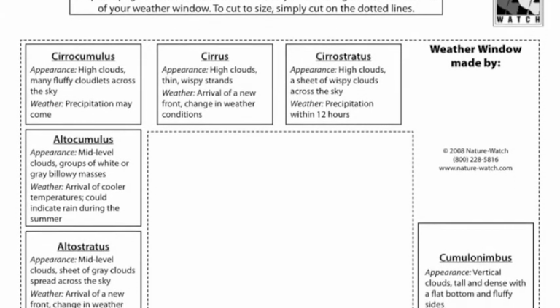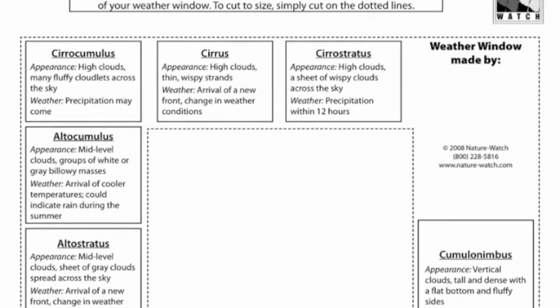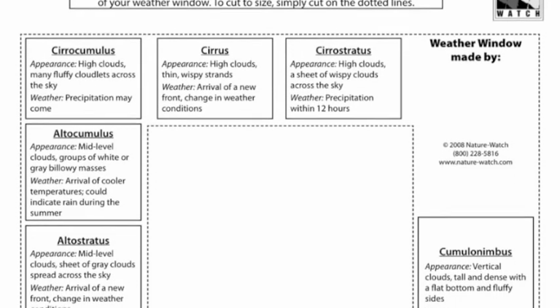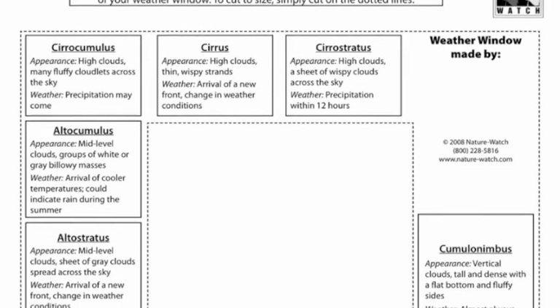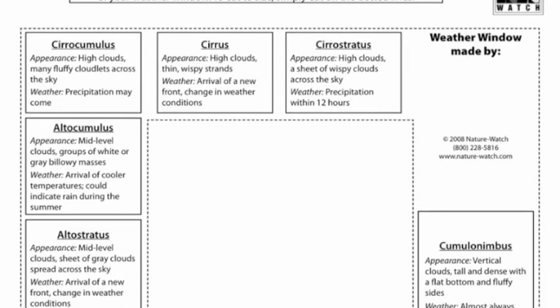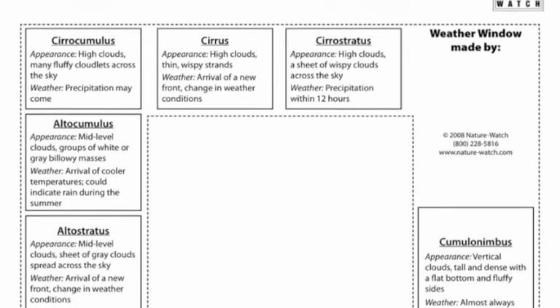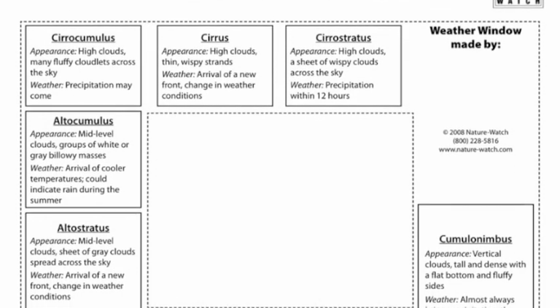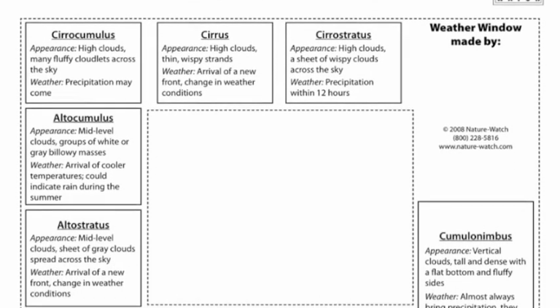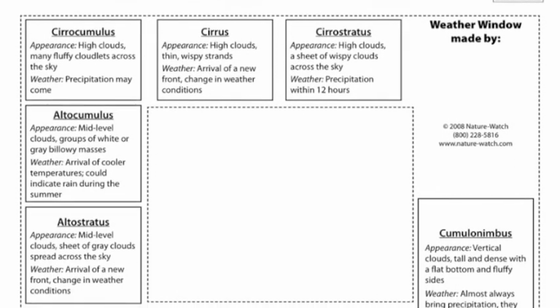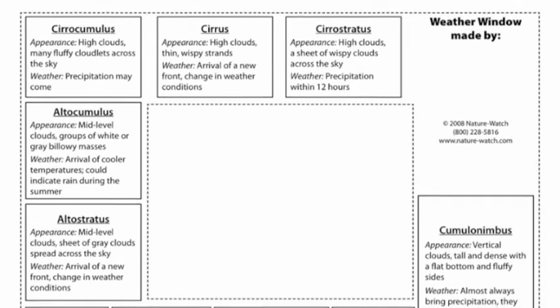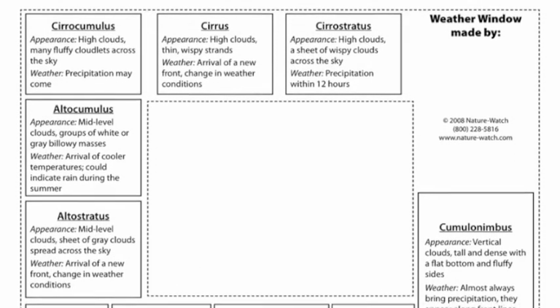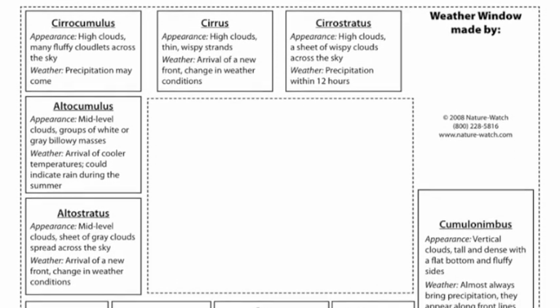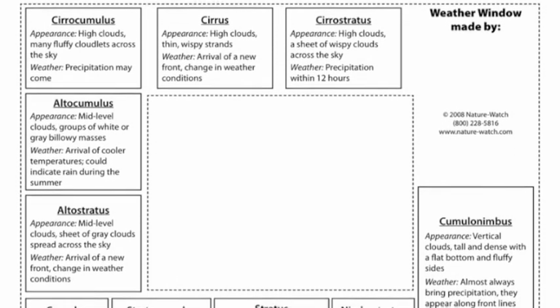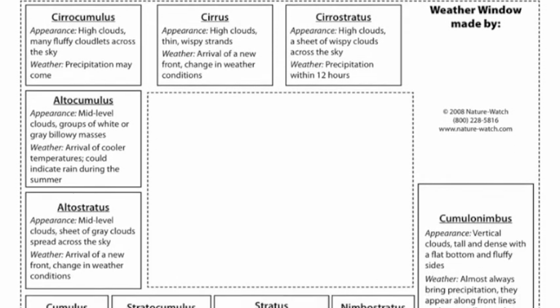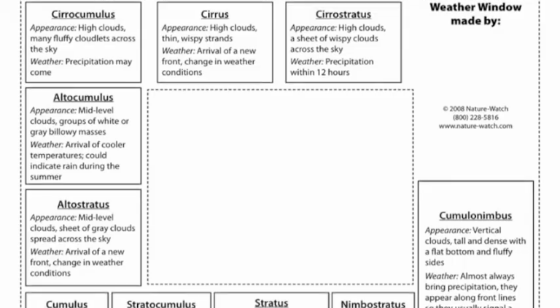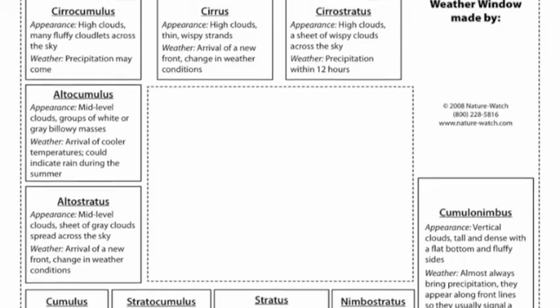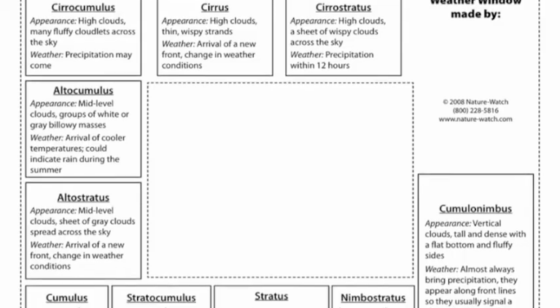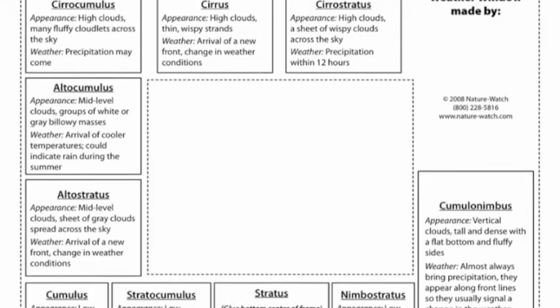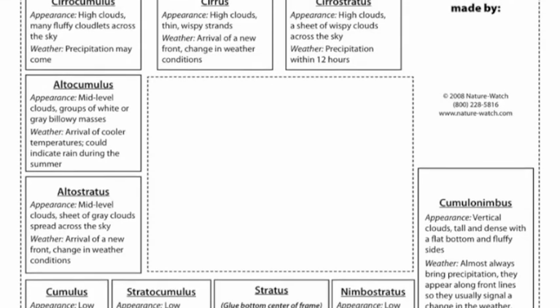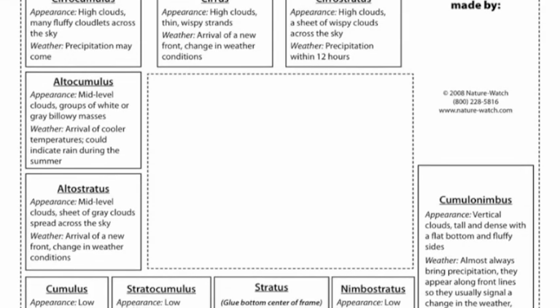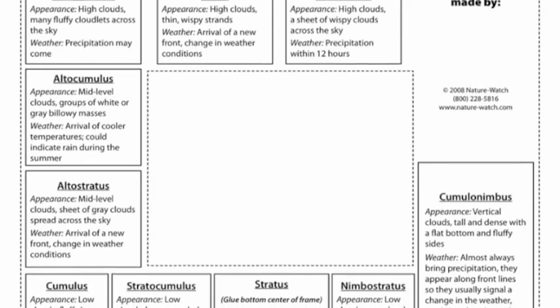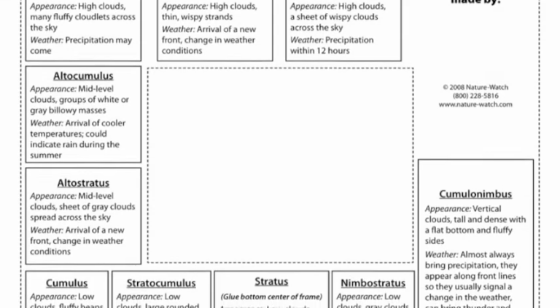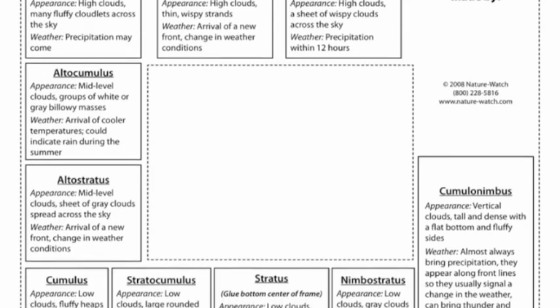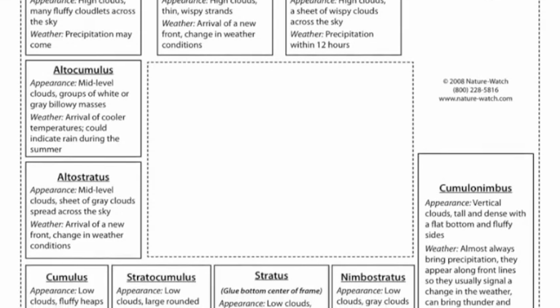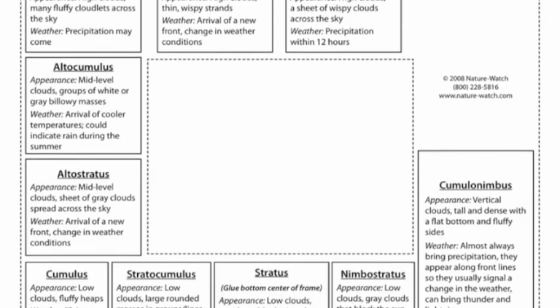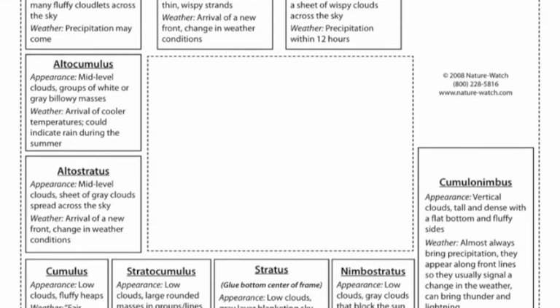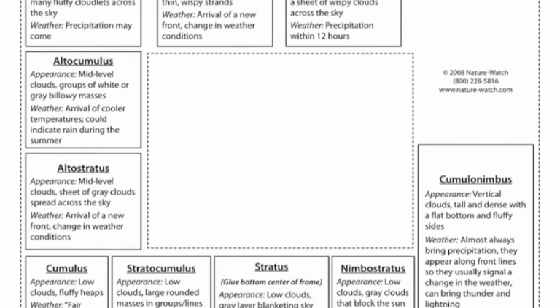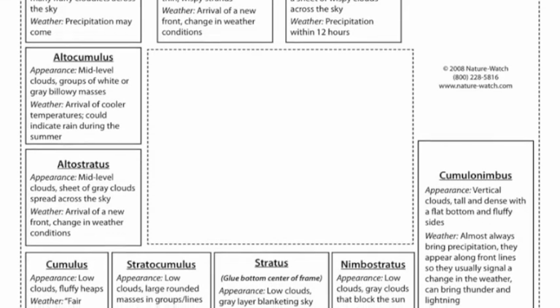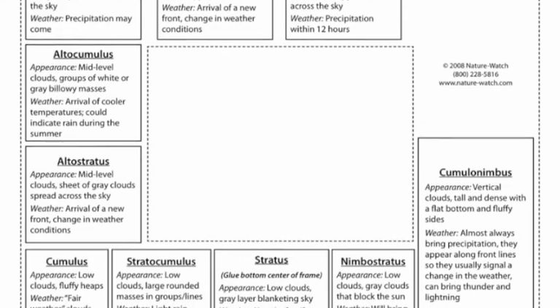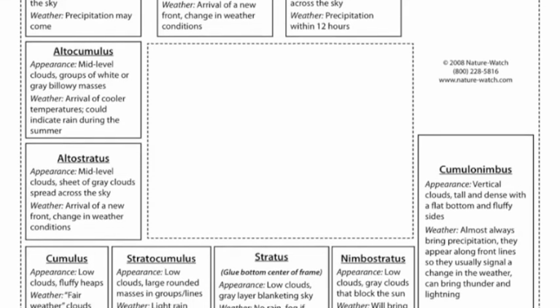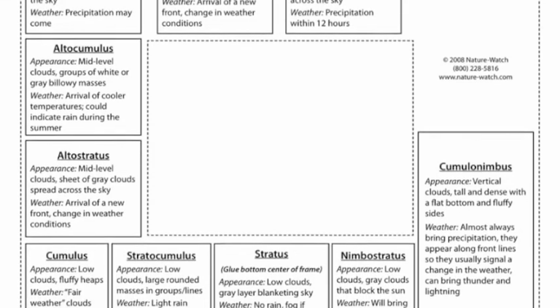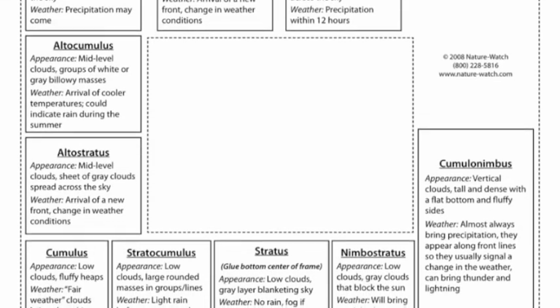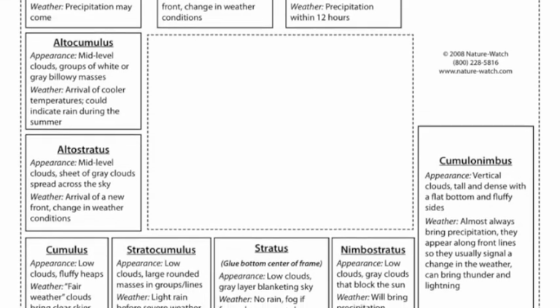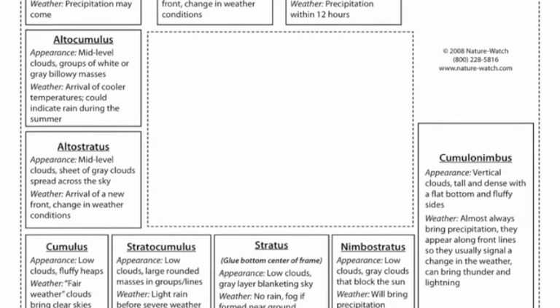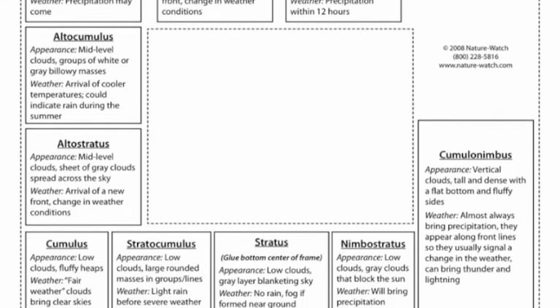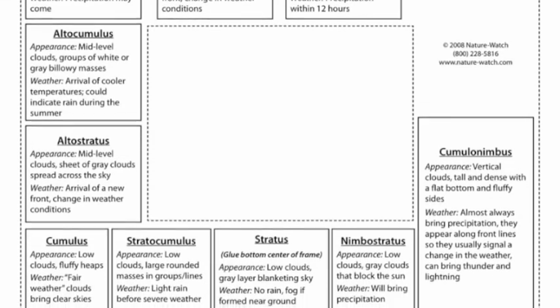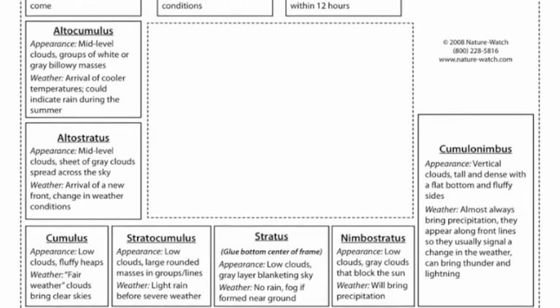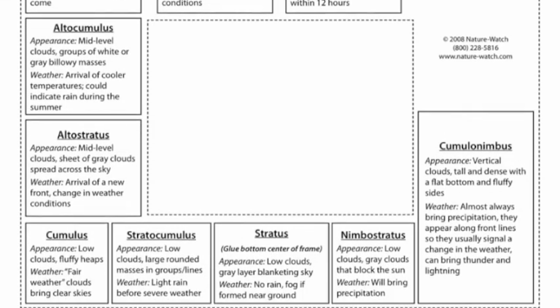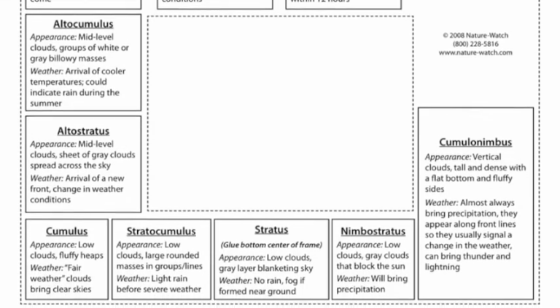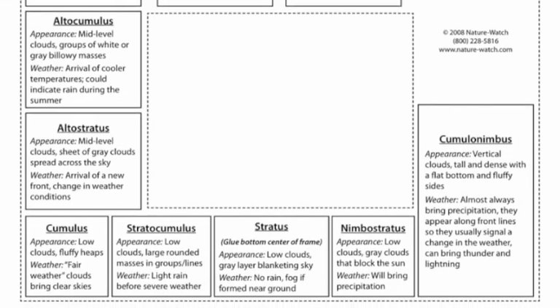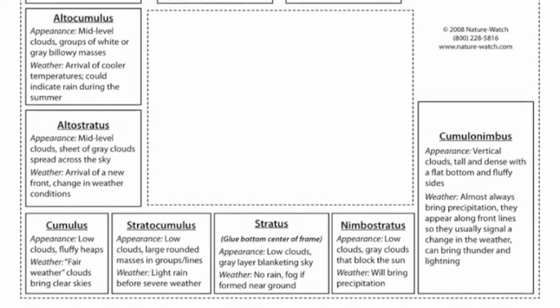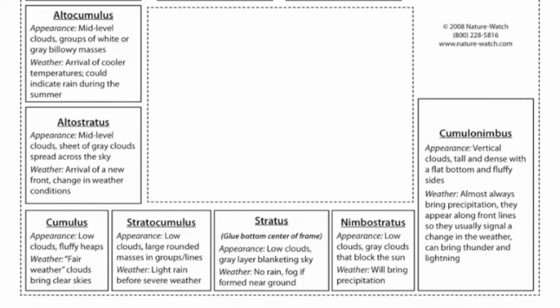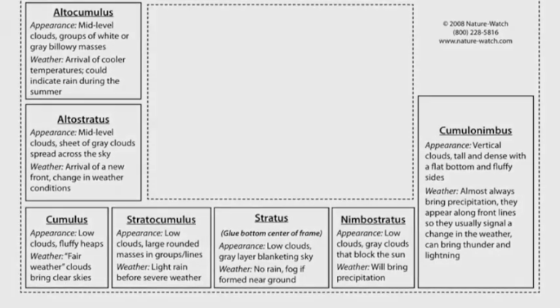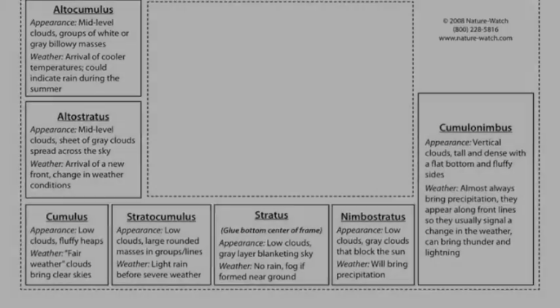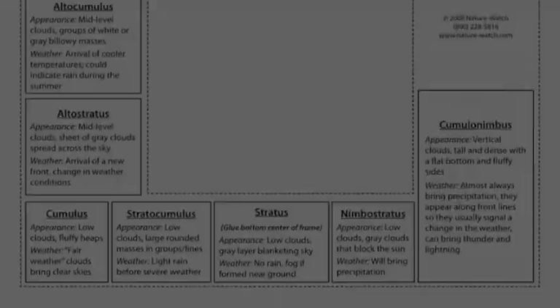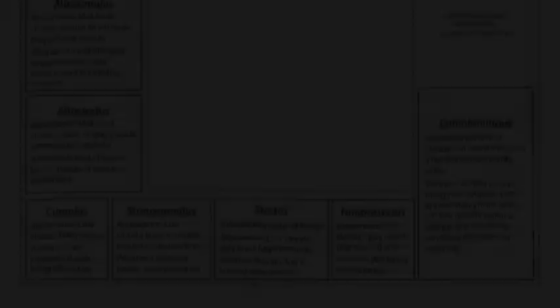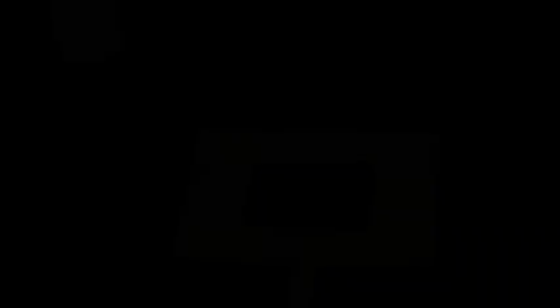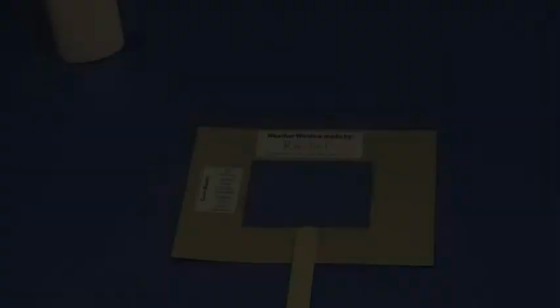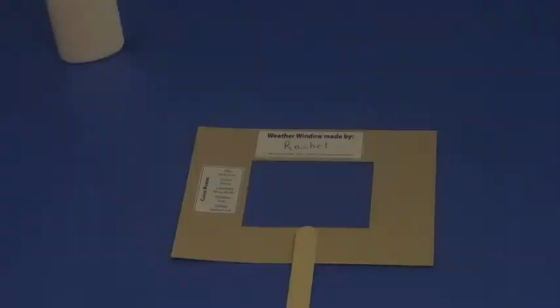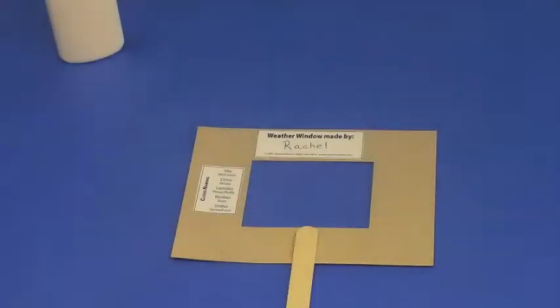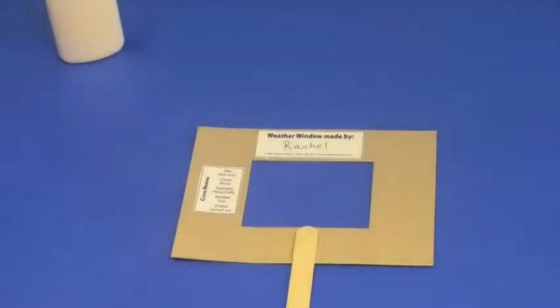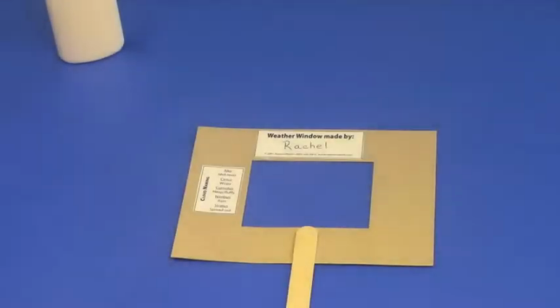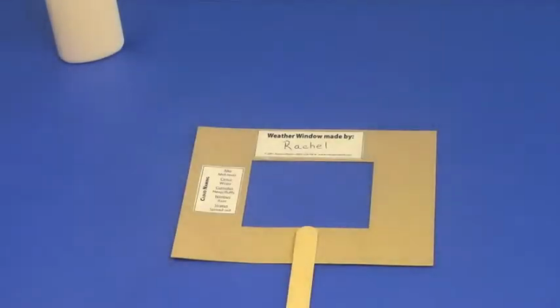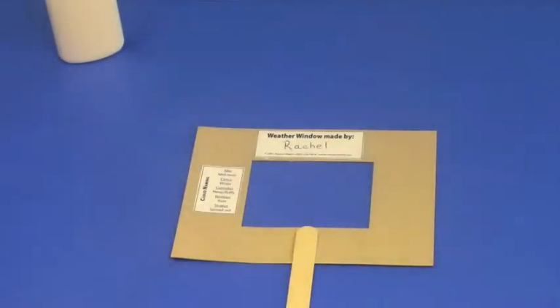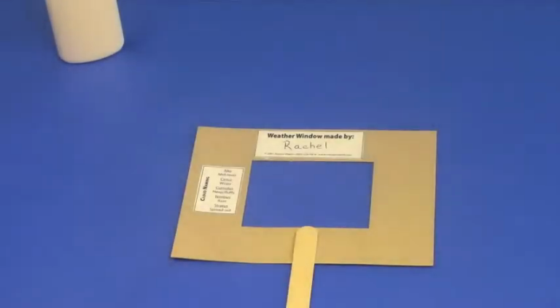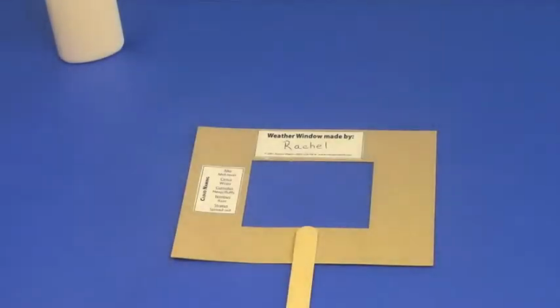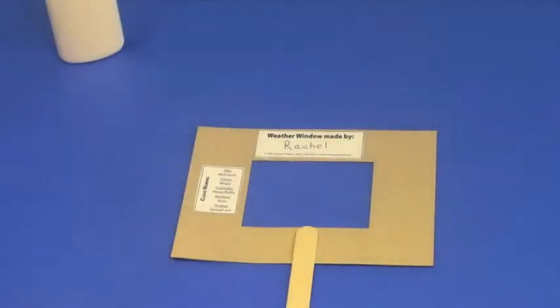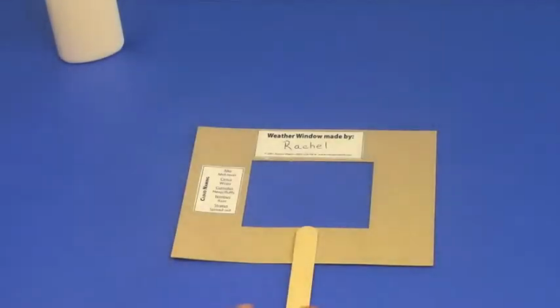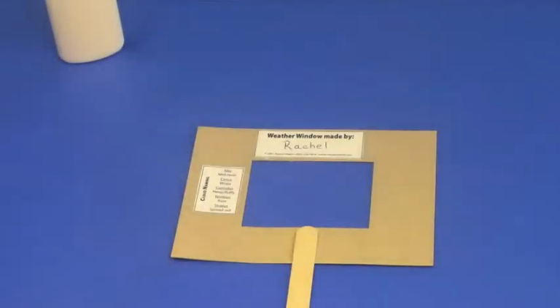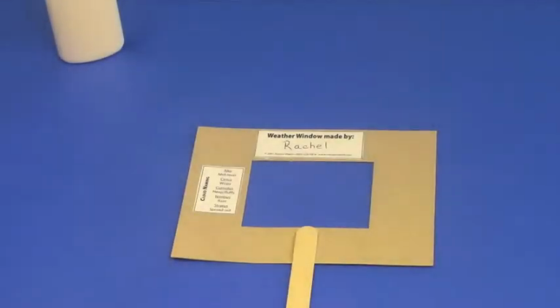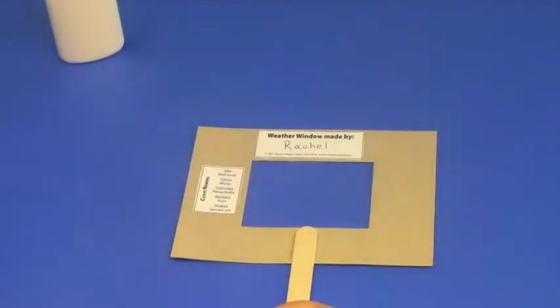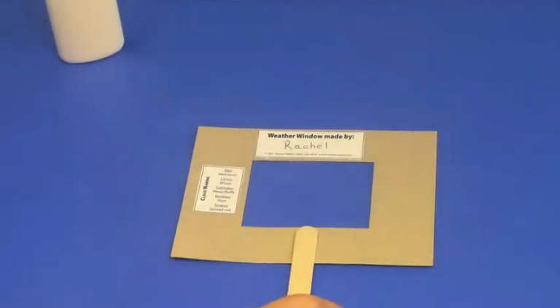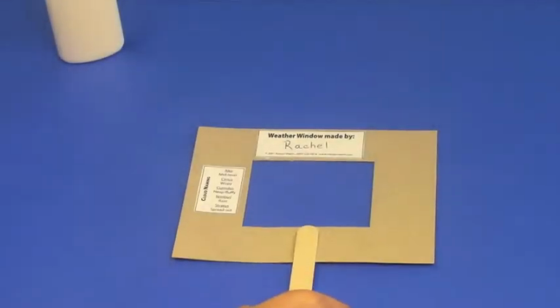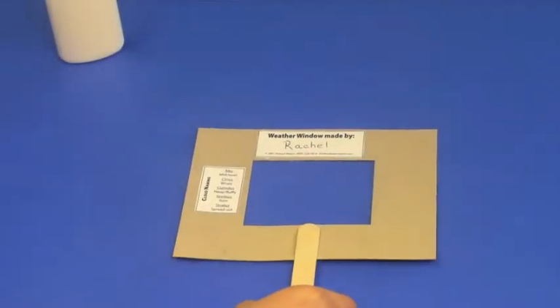You'll see the dotted lines. Cutting on these lines creates a cloud key that will fit on the back of the weather window.